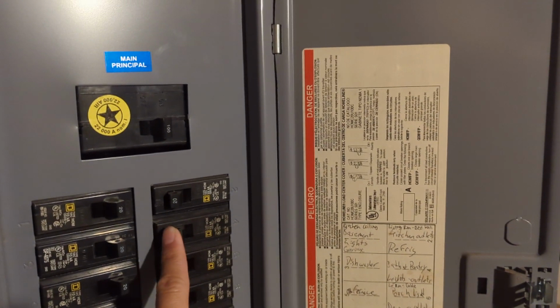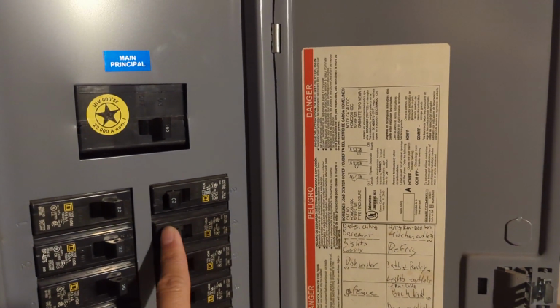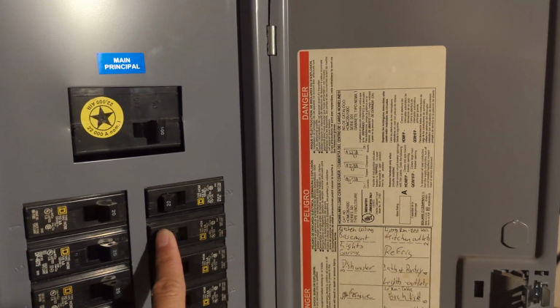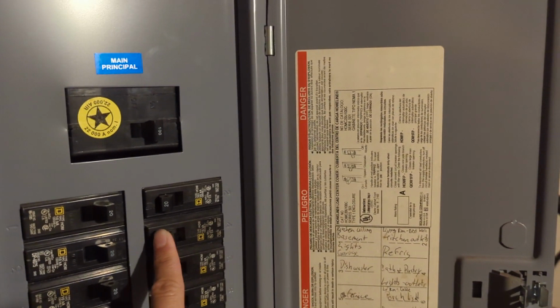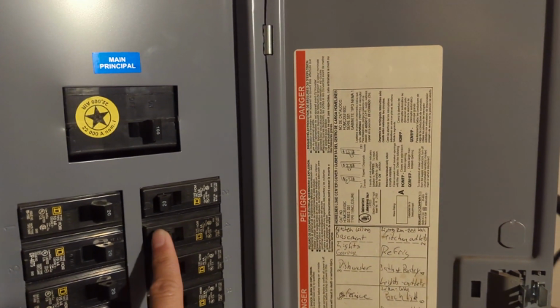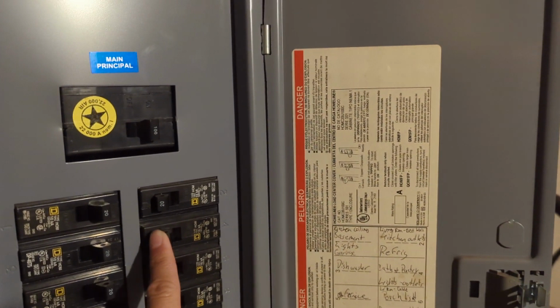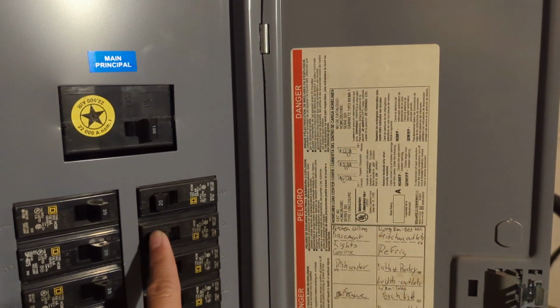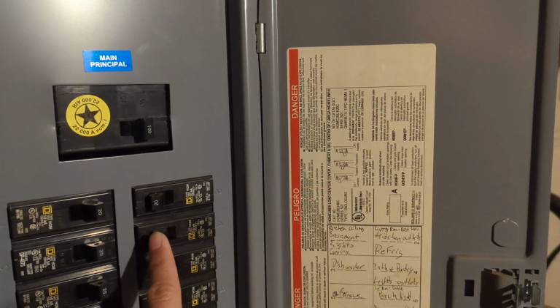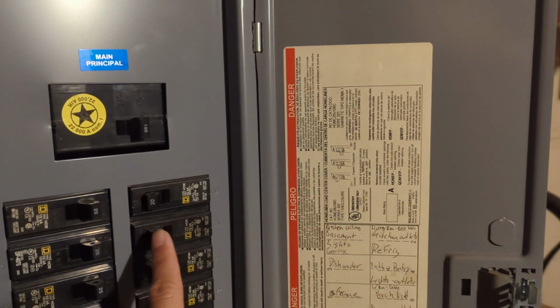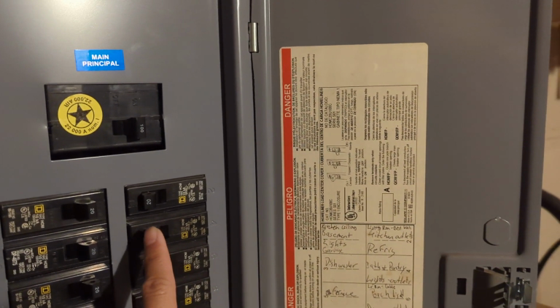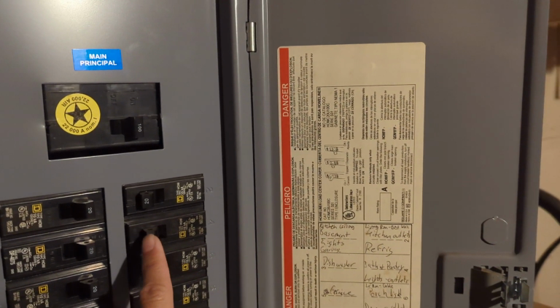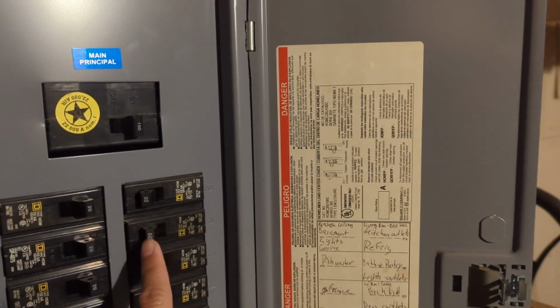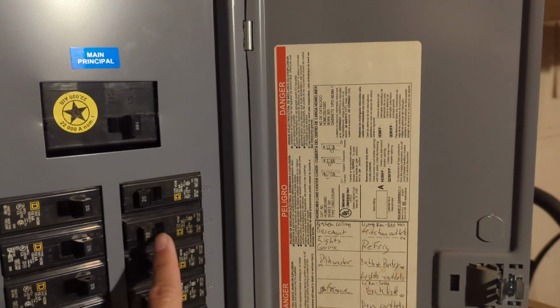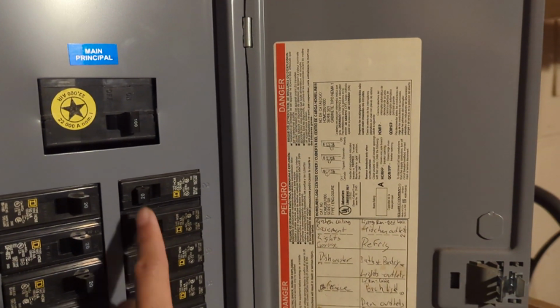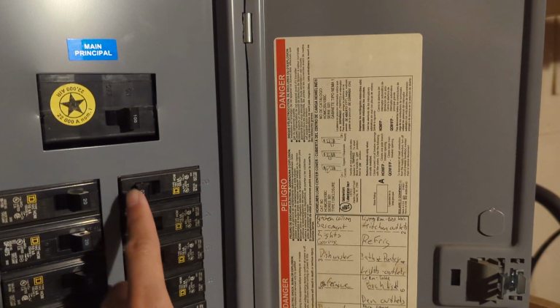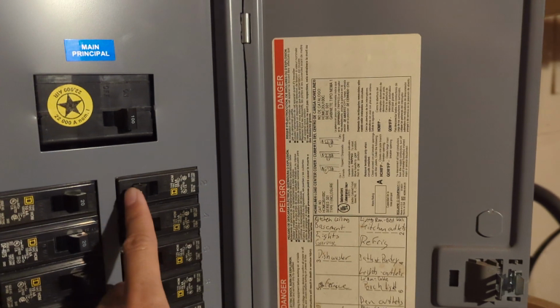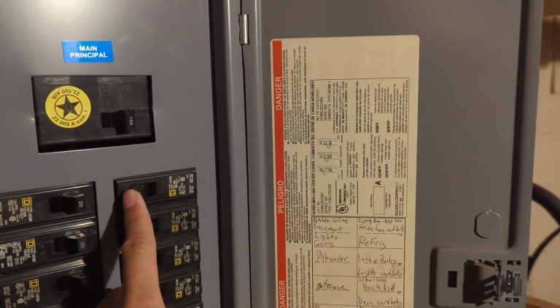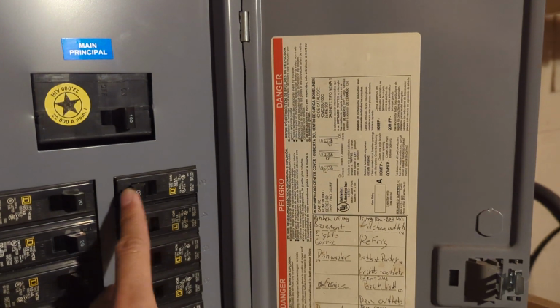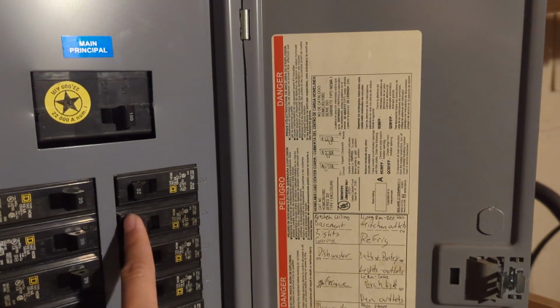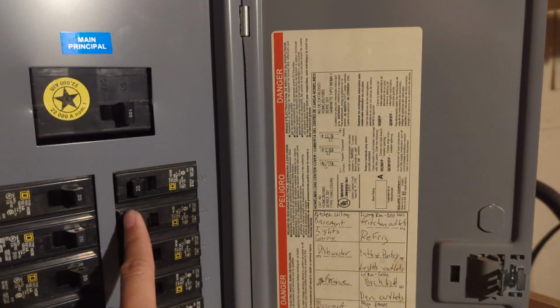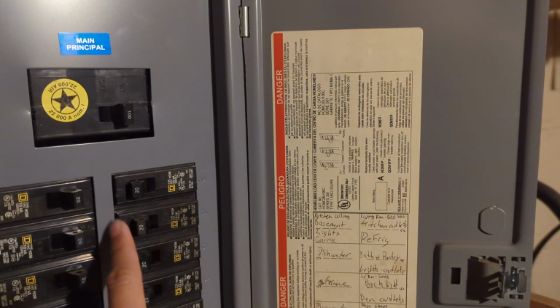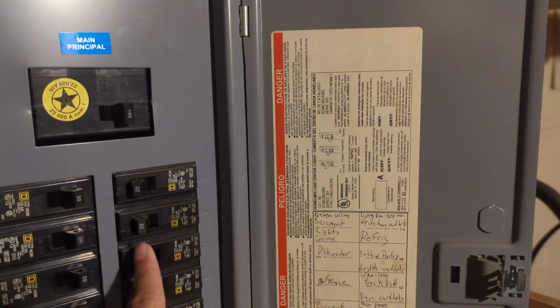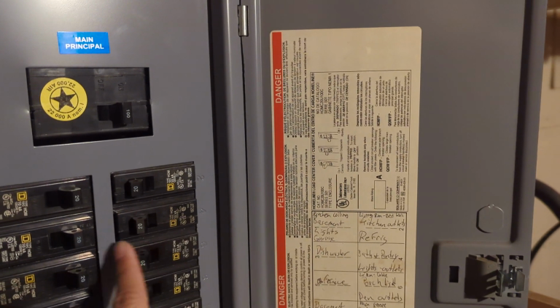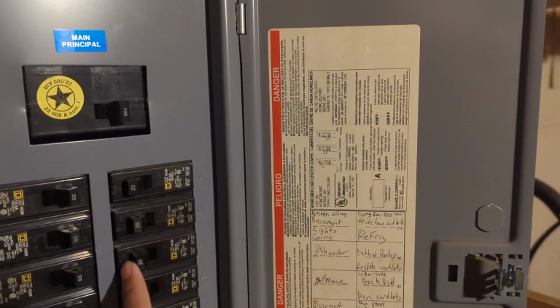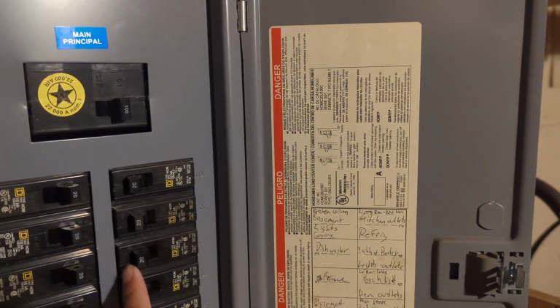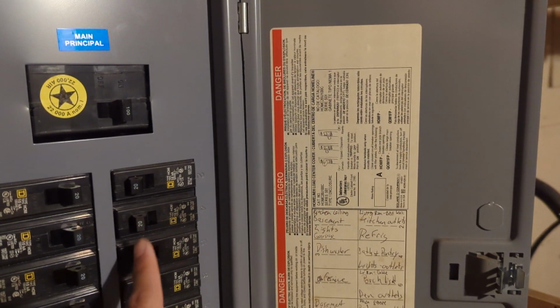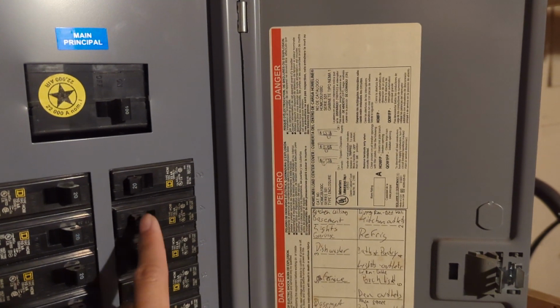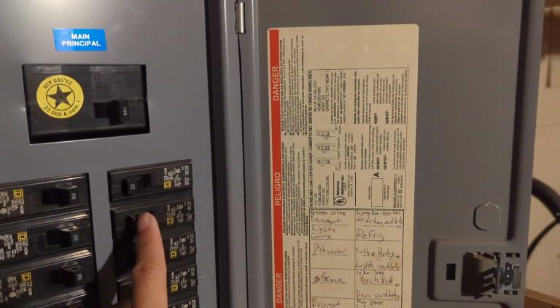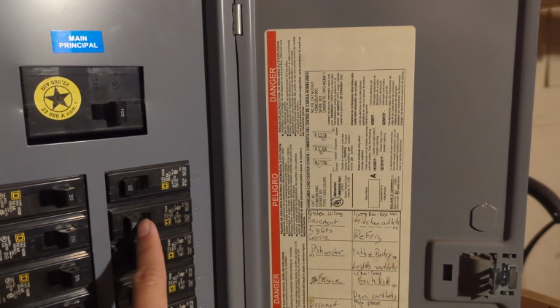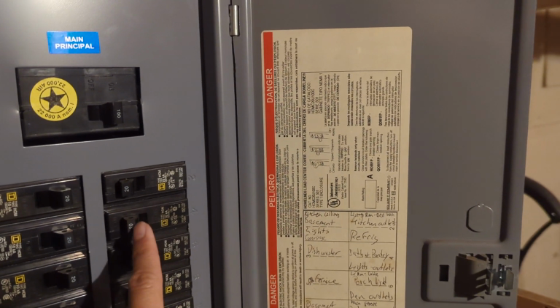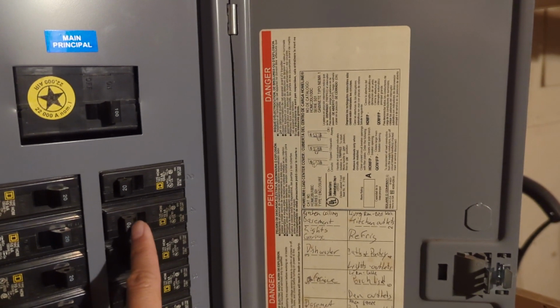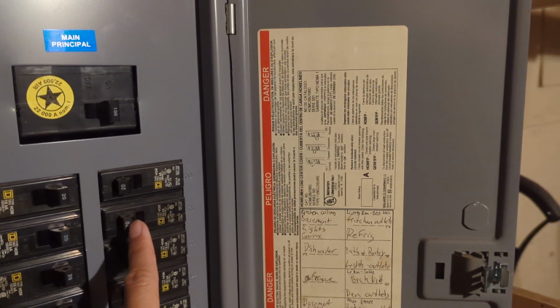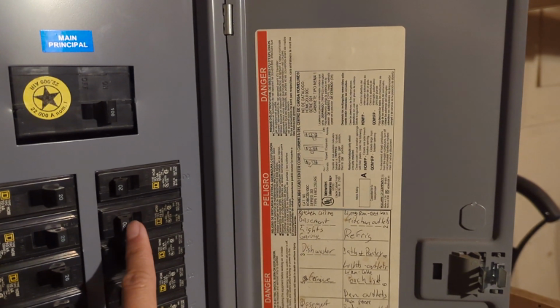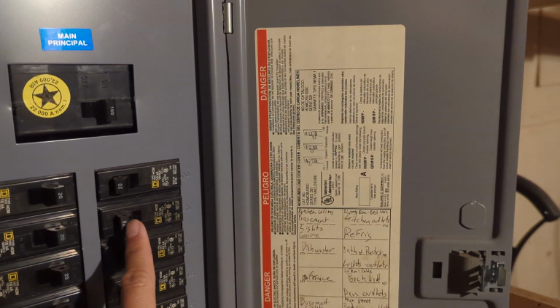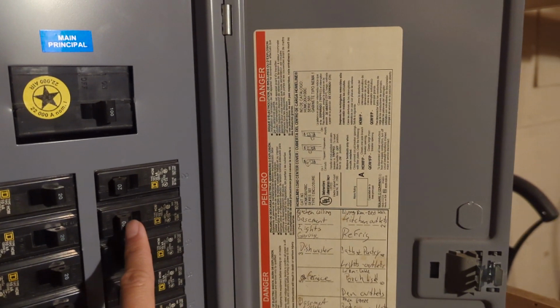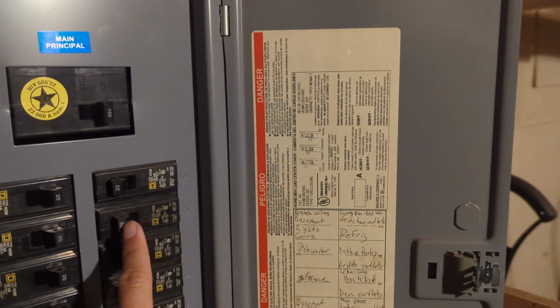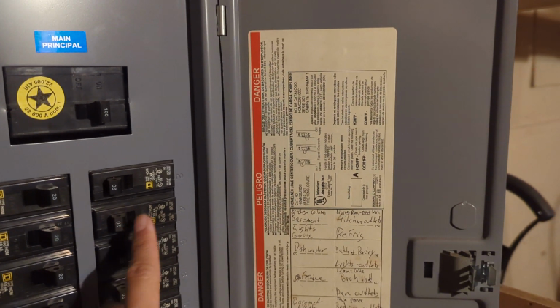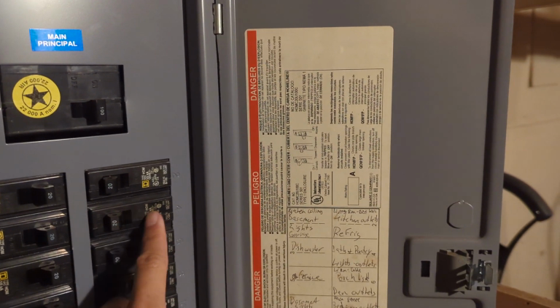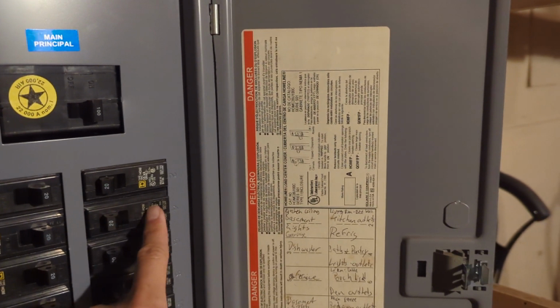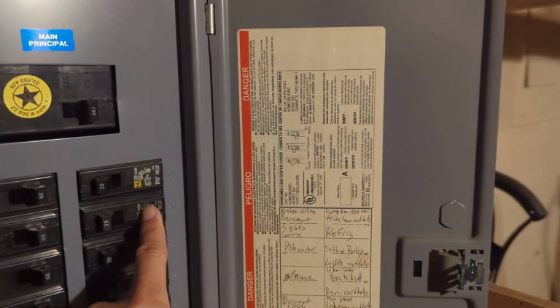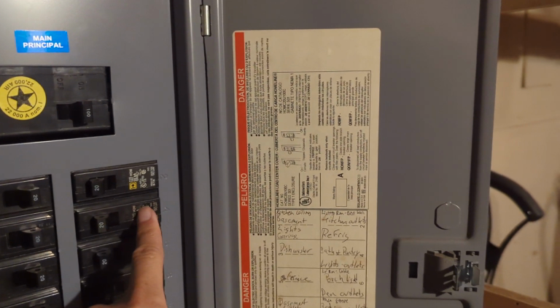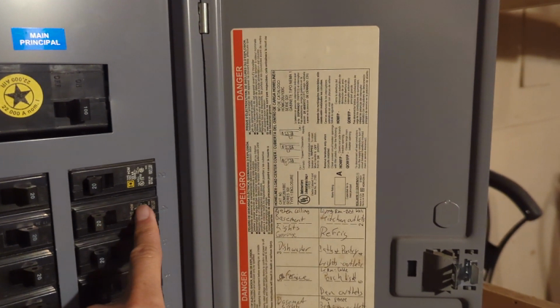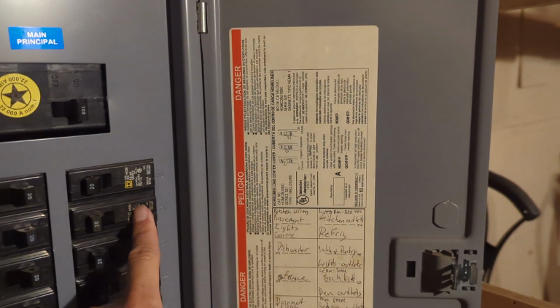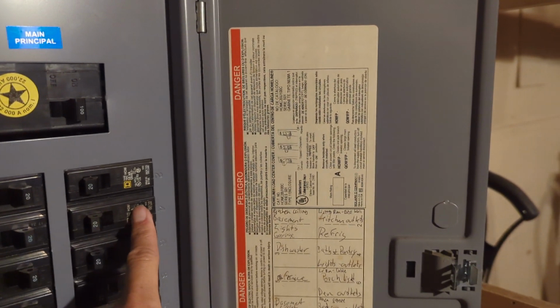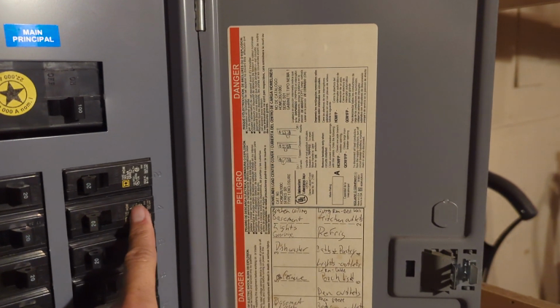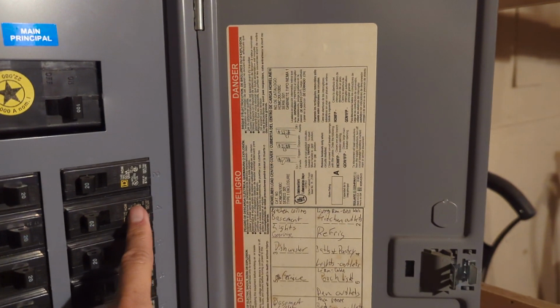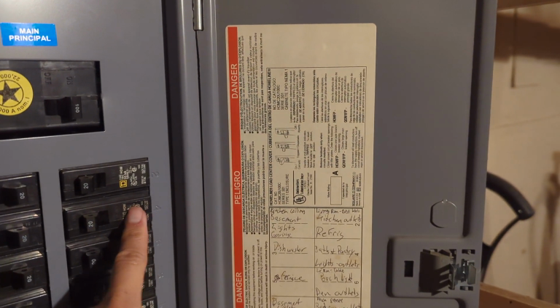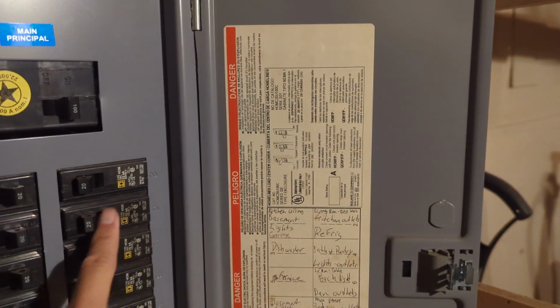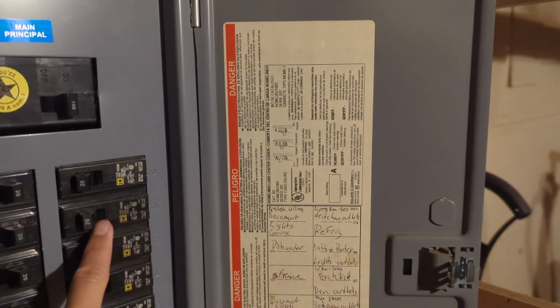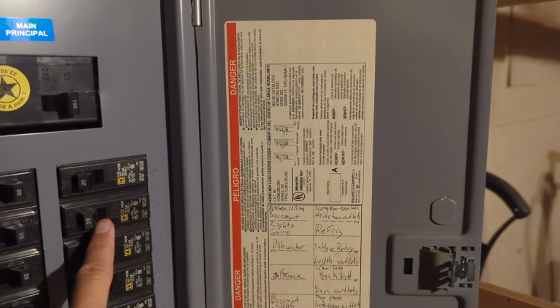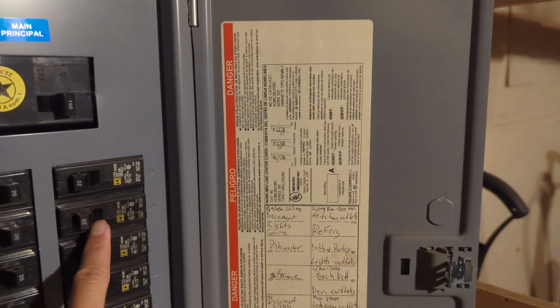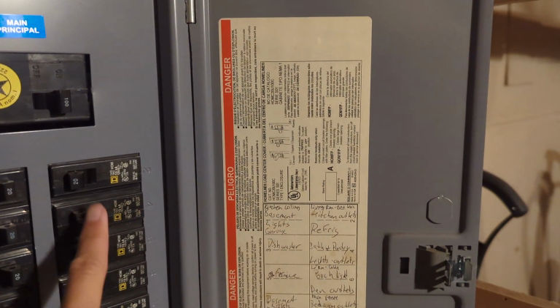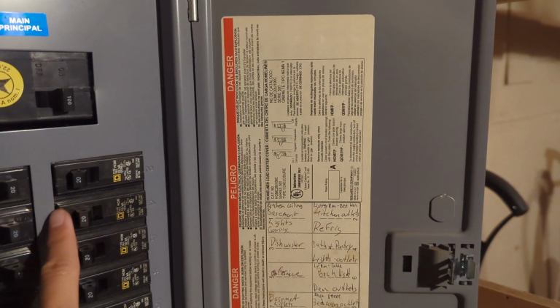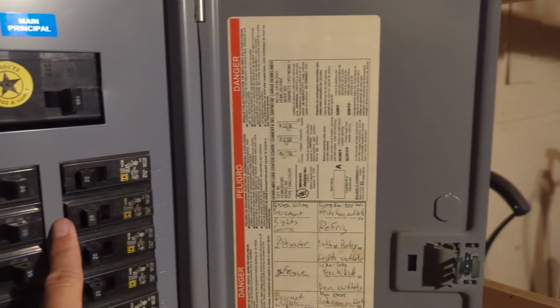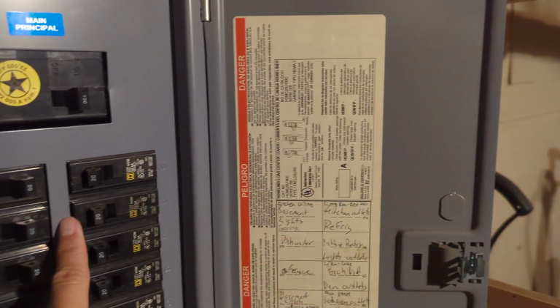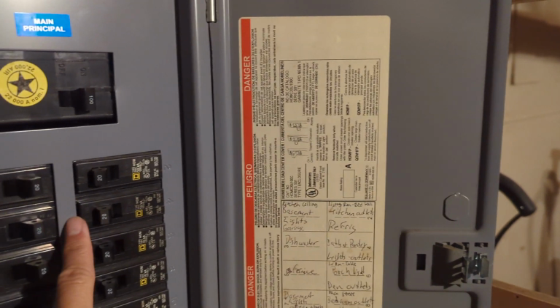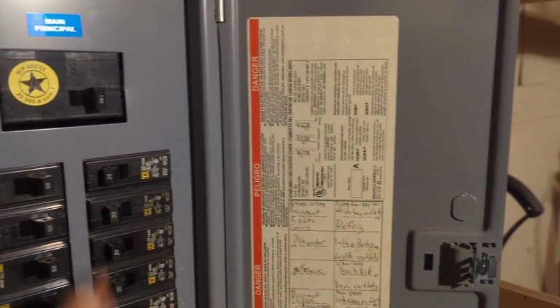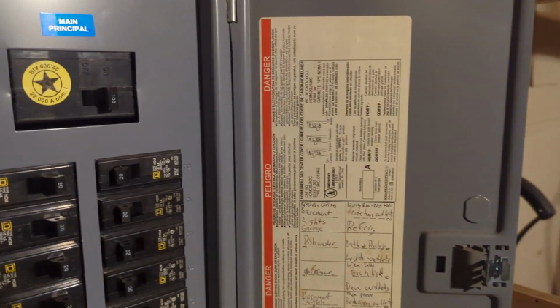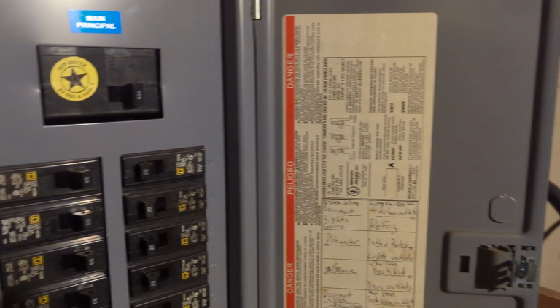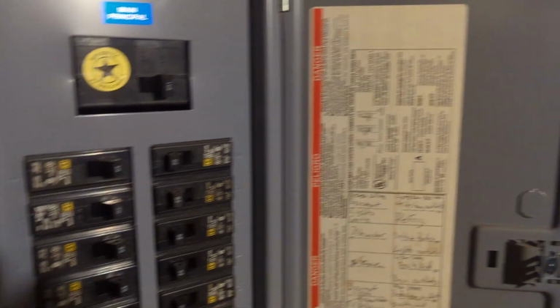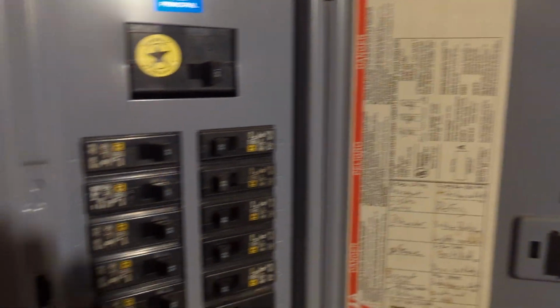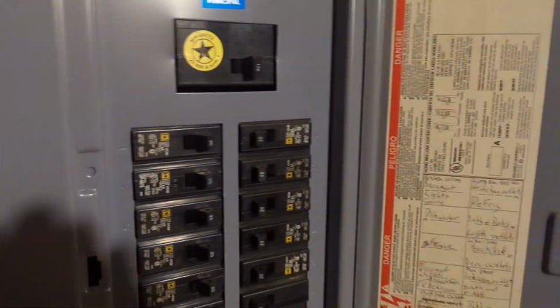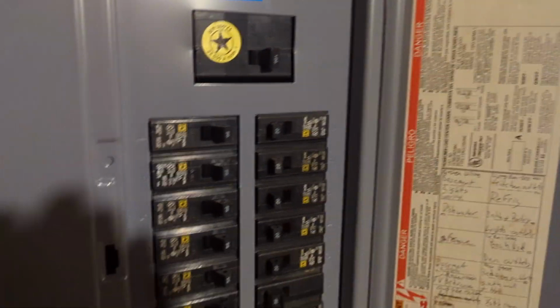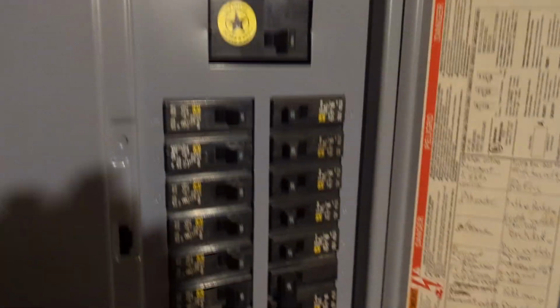See how this is all firm? If it's not that firm, you push it to the left to reset it.